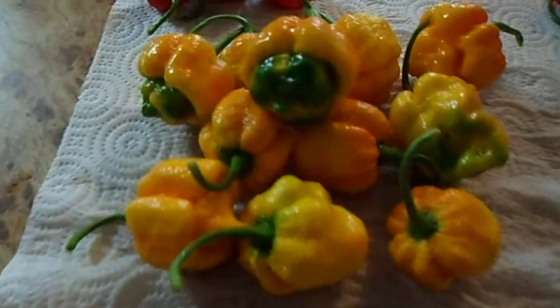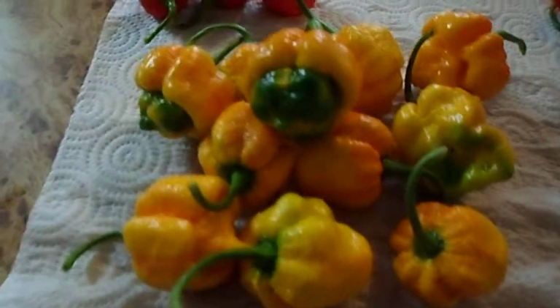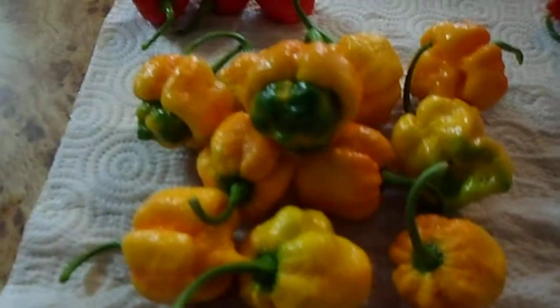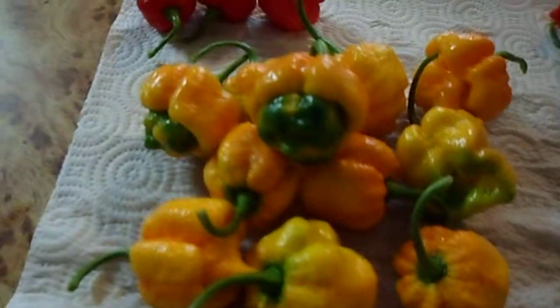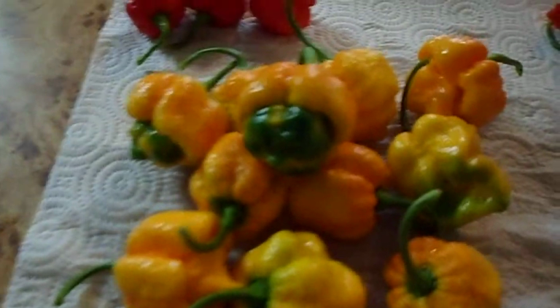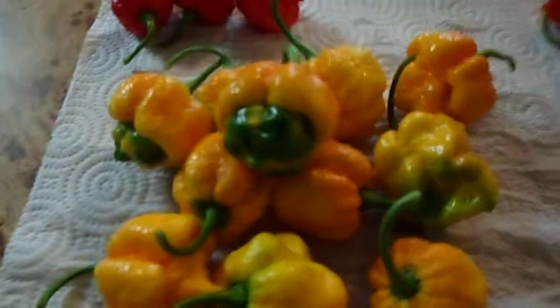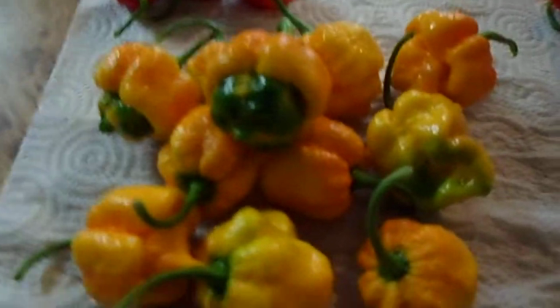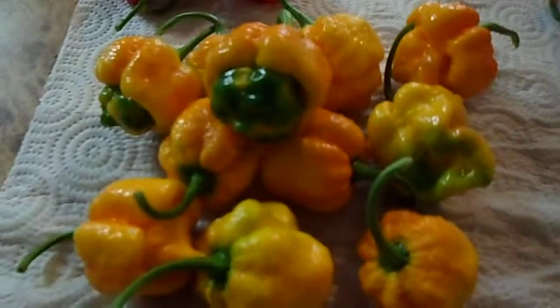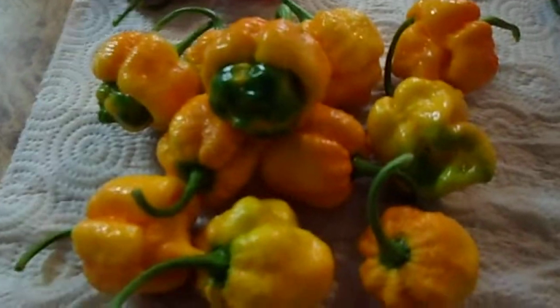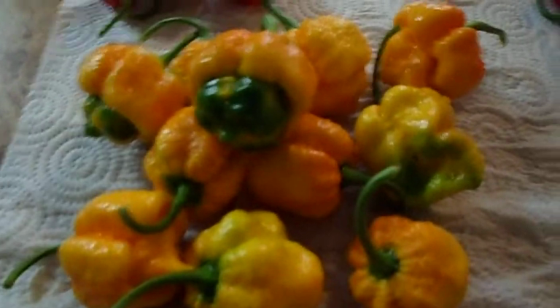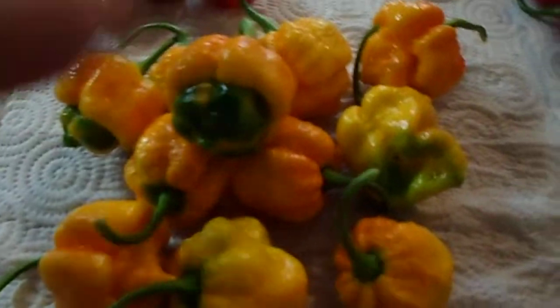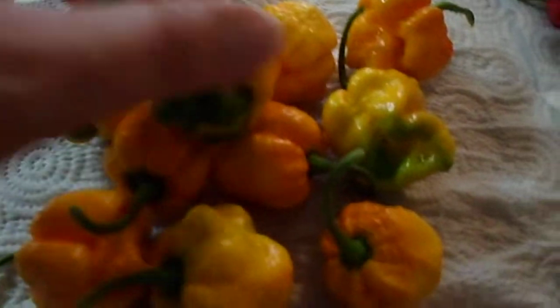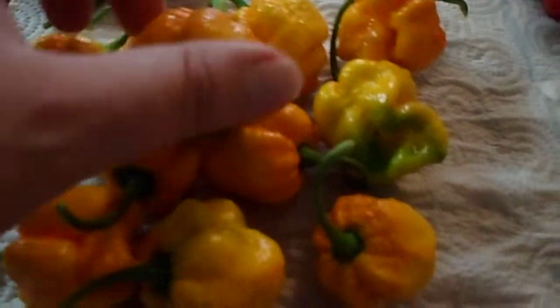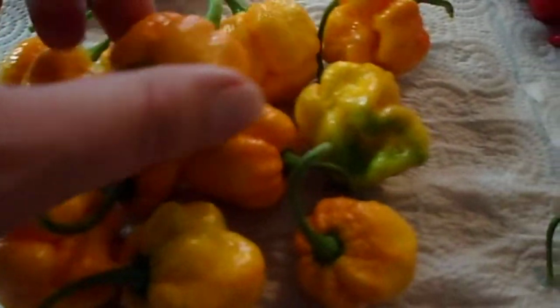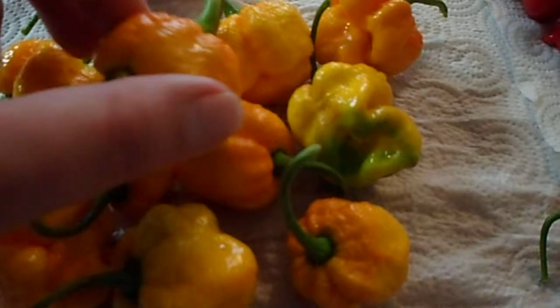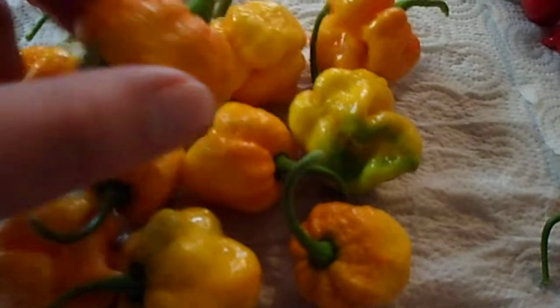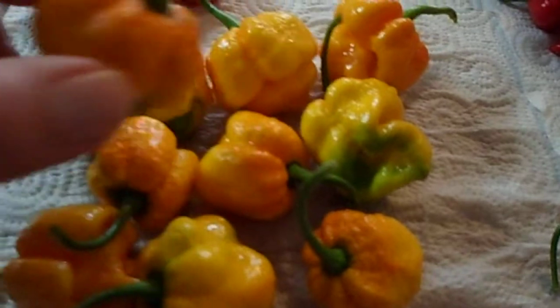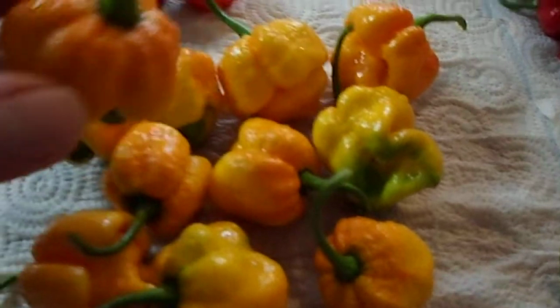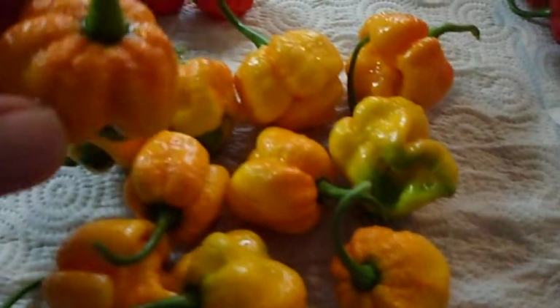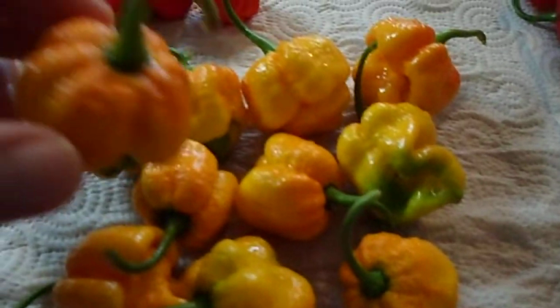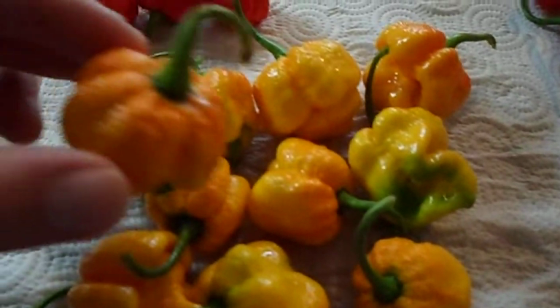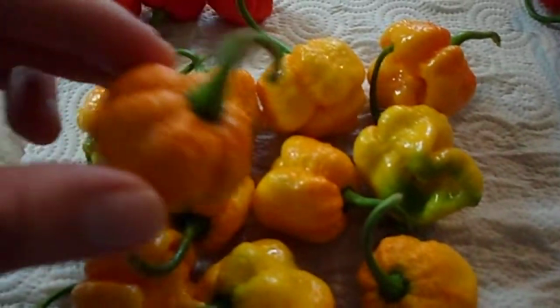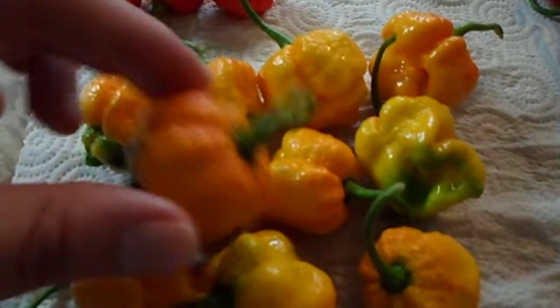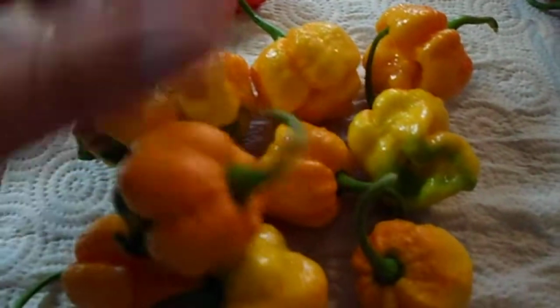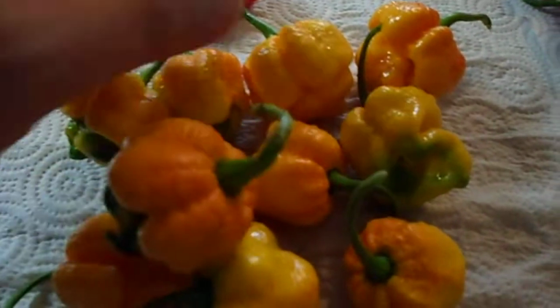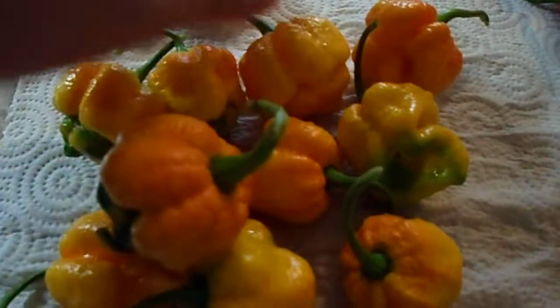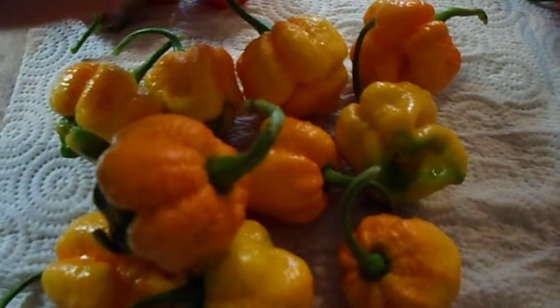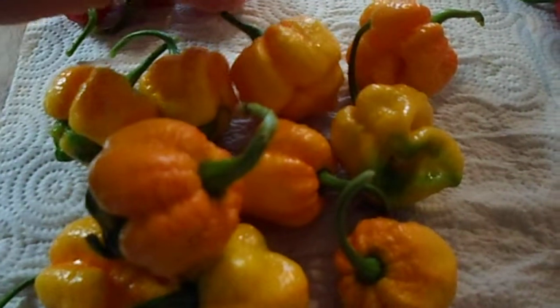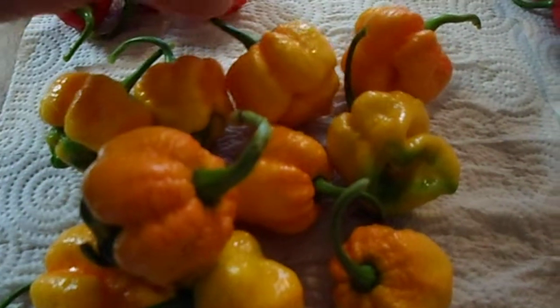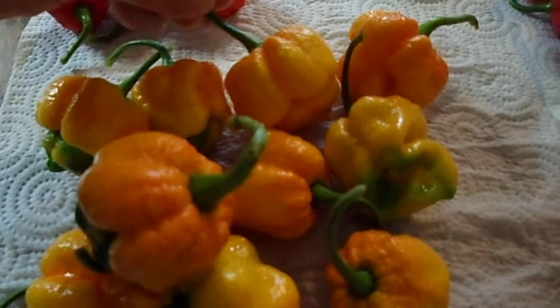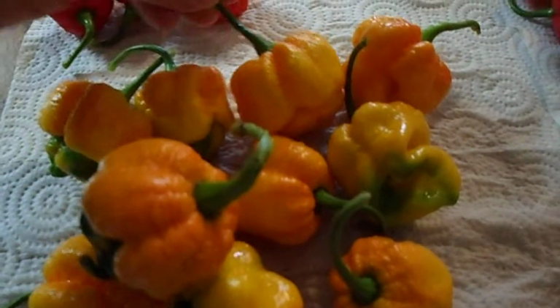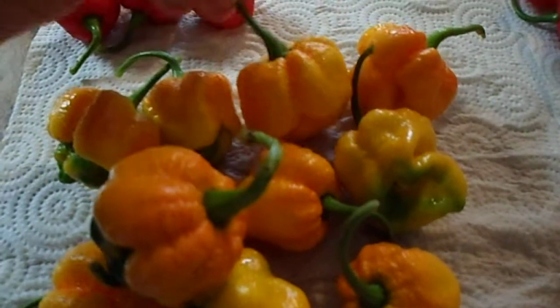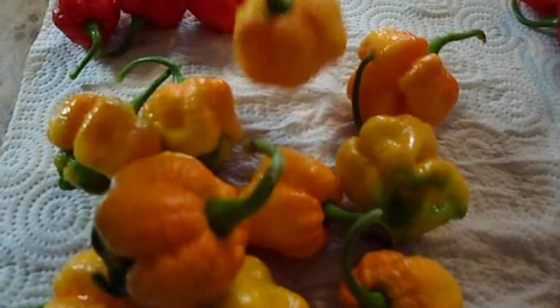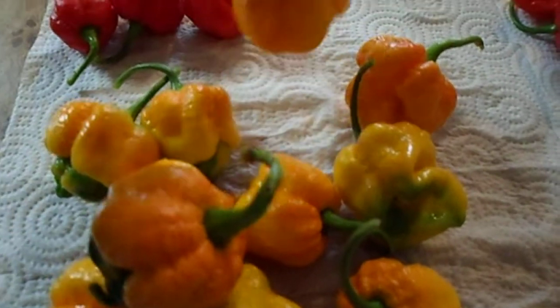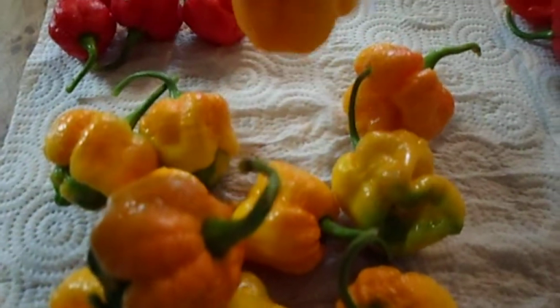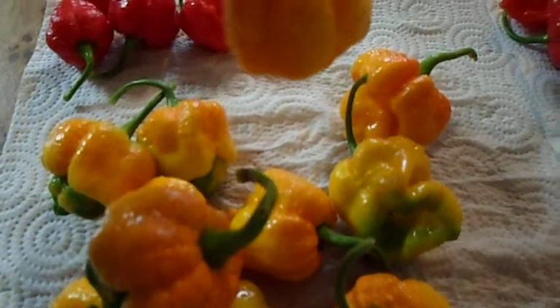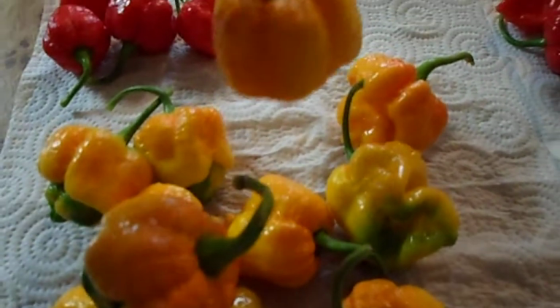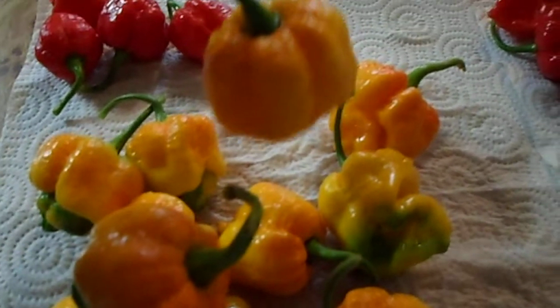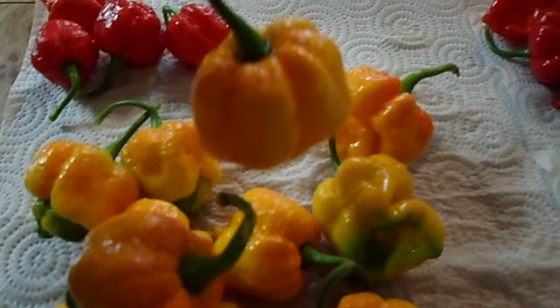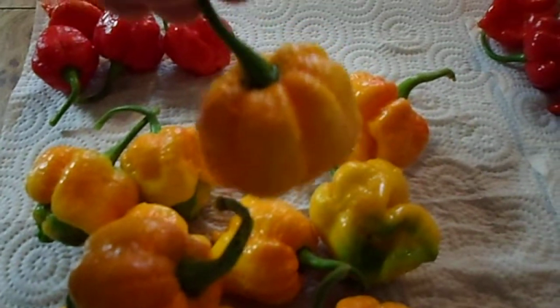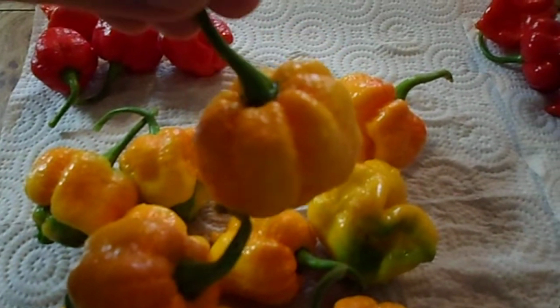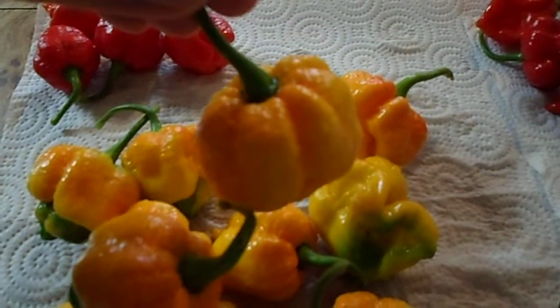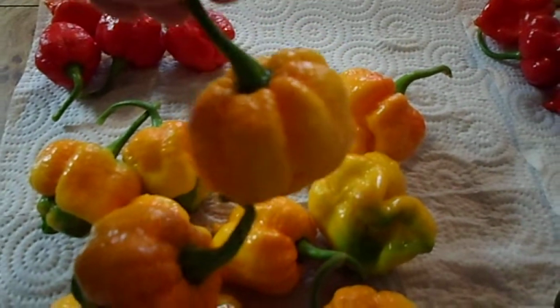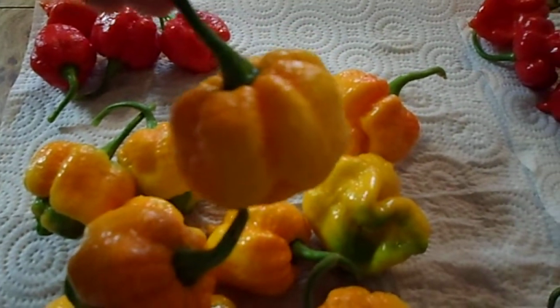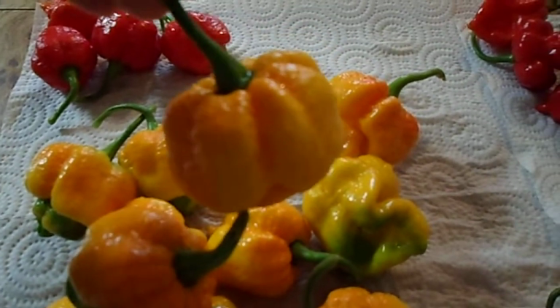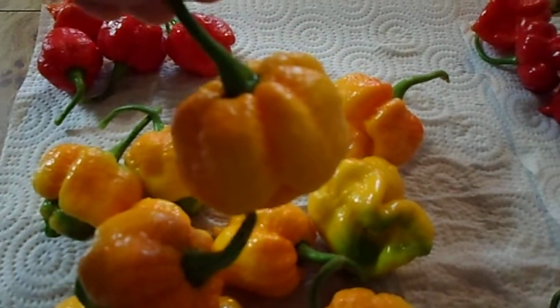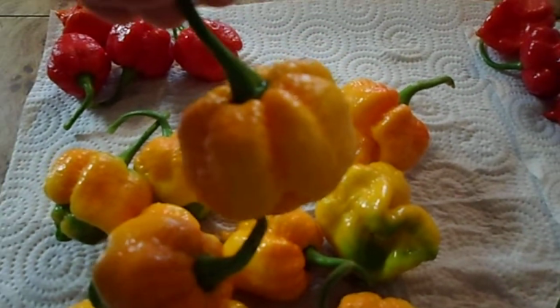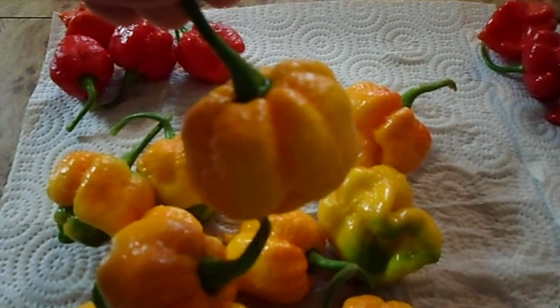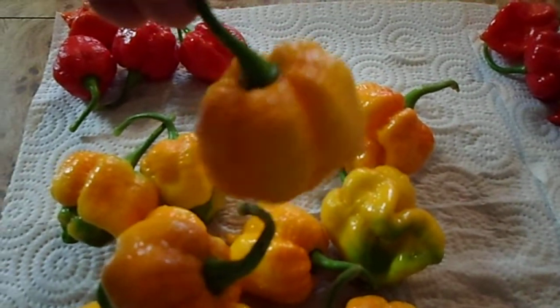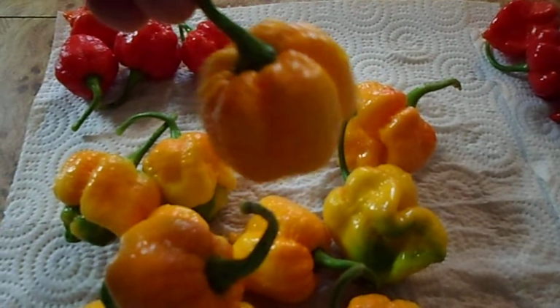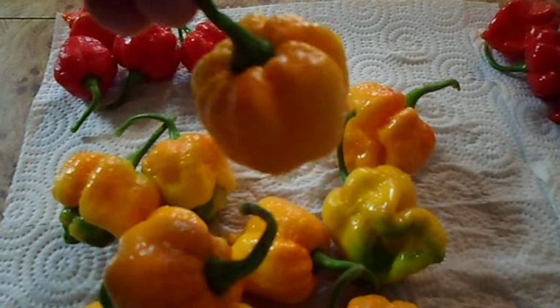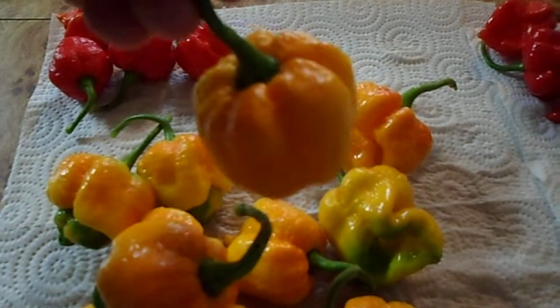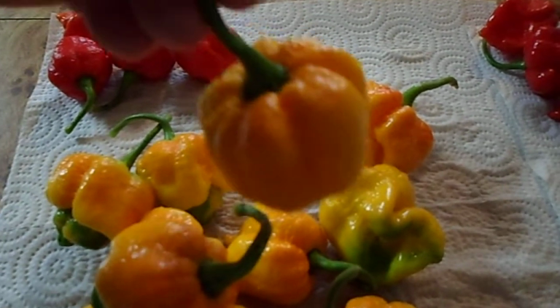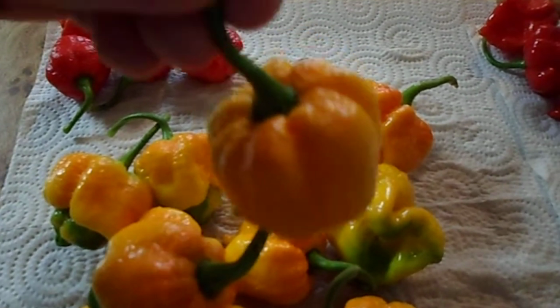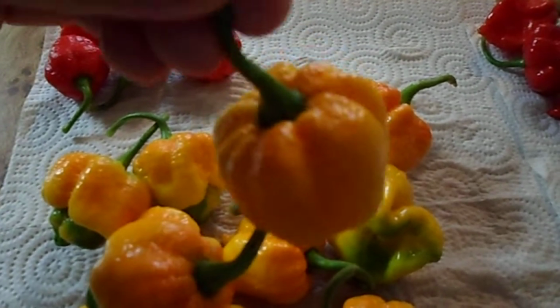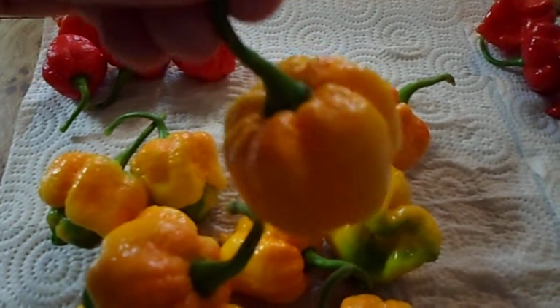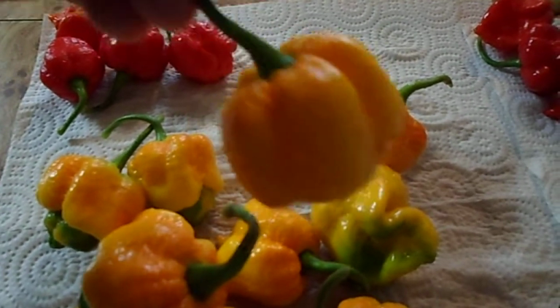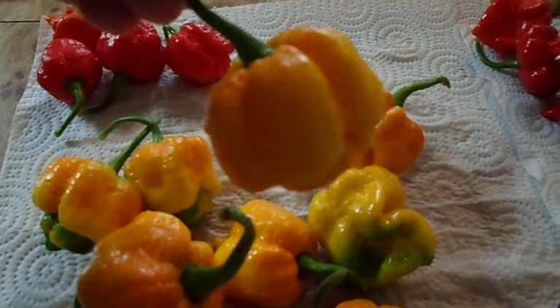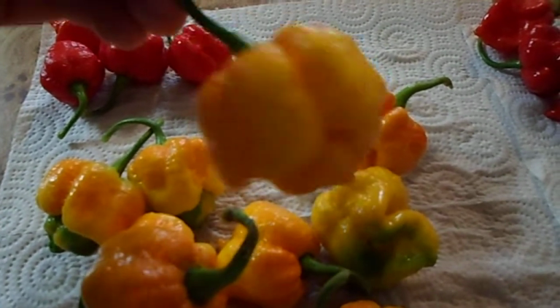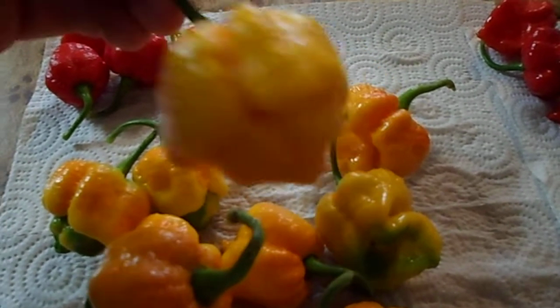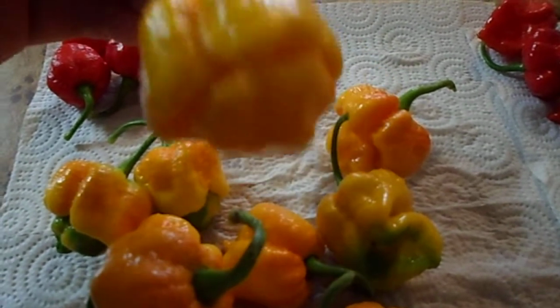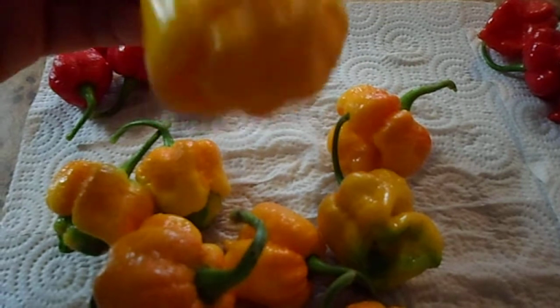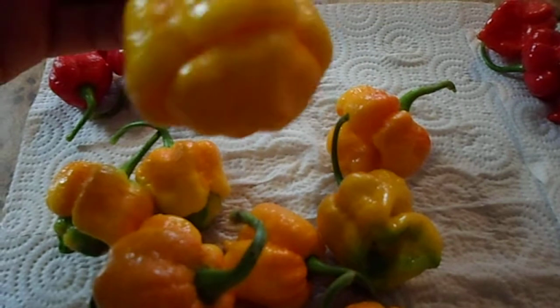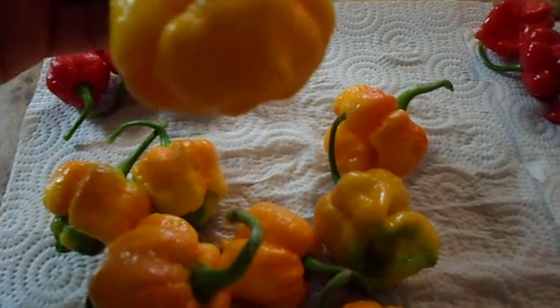More Yellow 7s. None of them as big as one I ate the other day. Well, maybe this one. Oof, that's a big one.